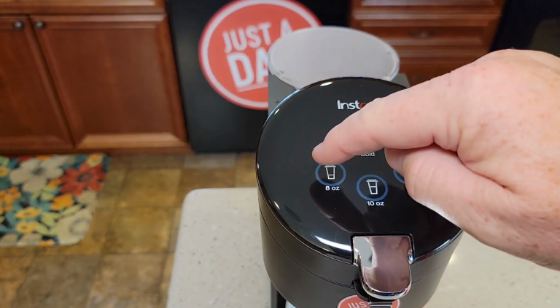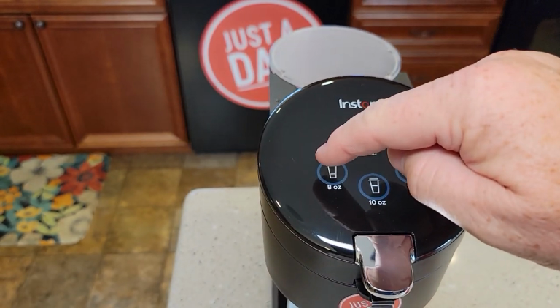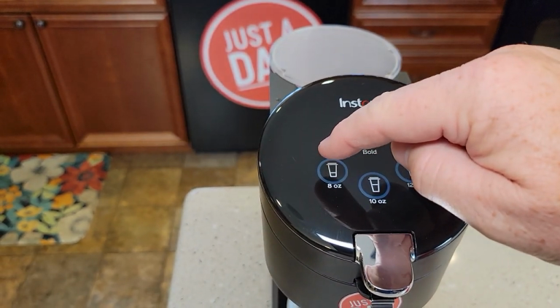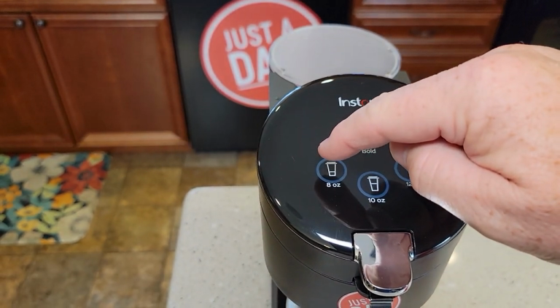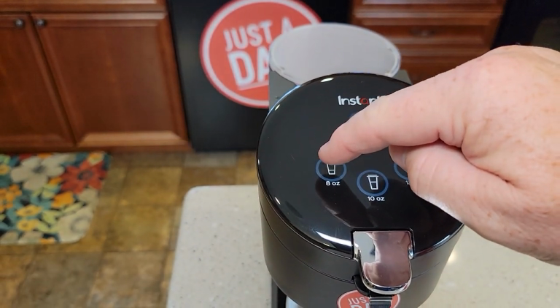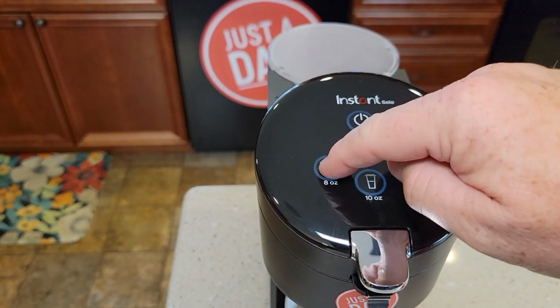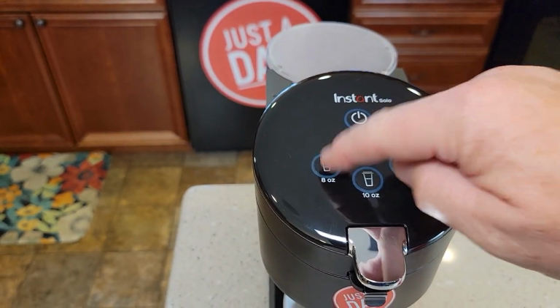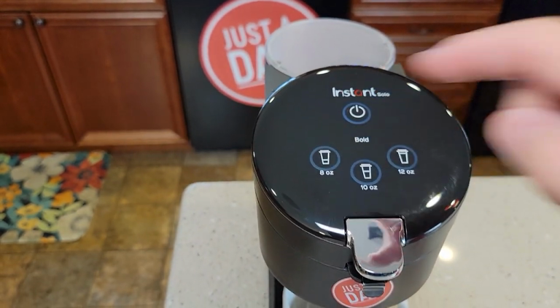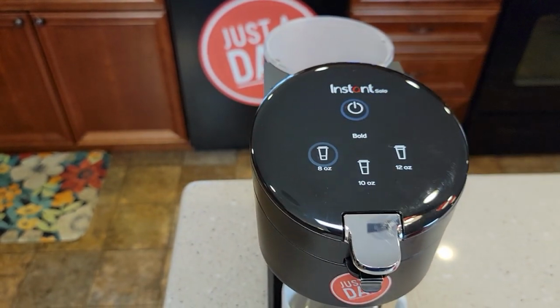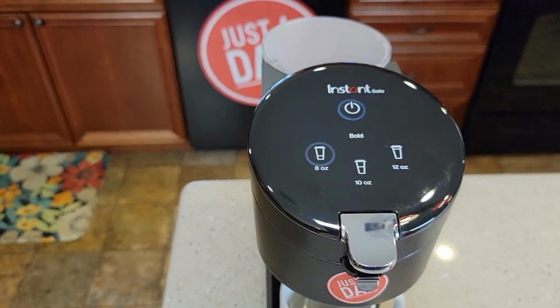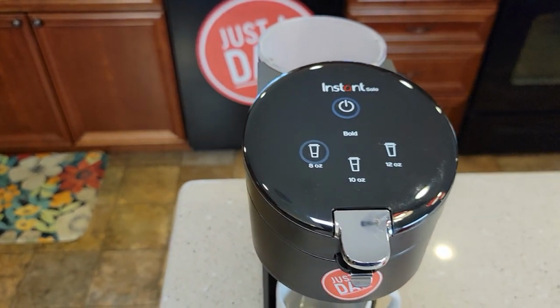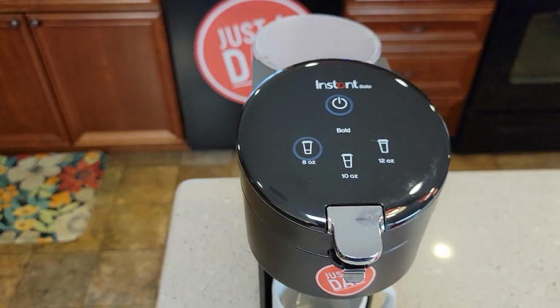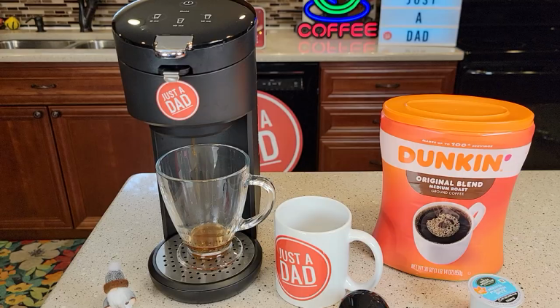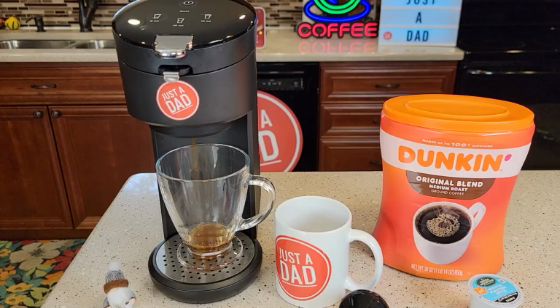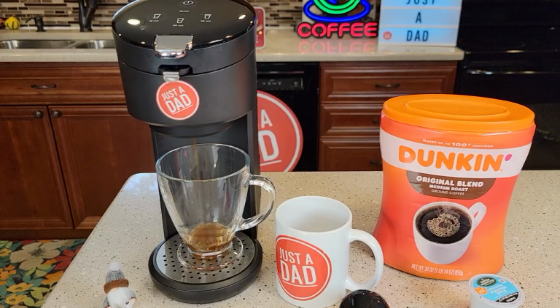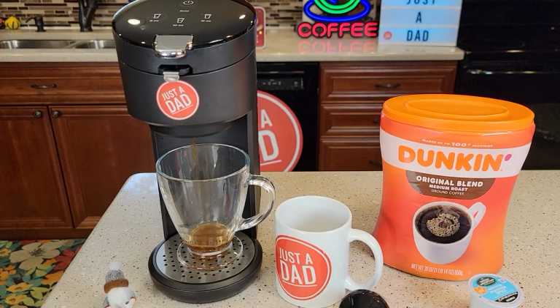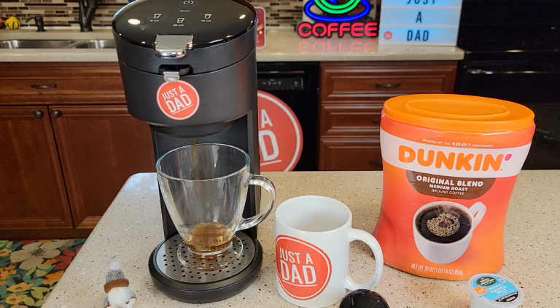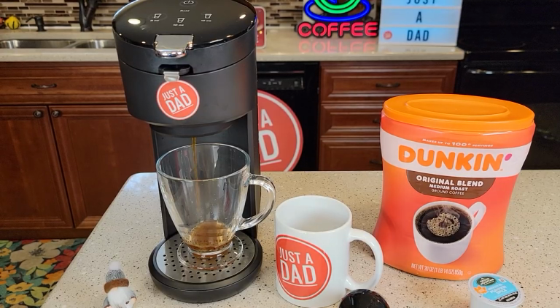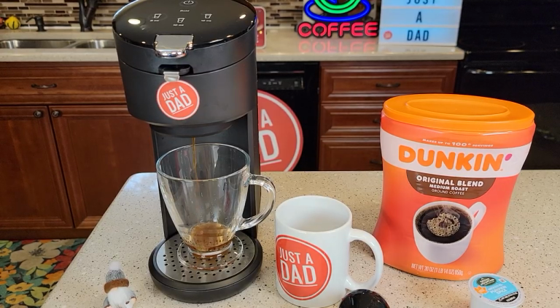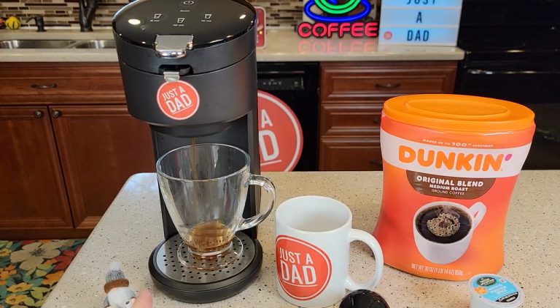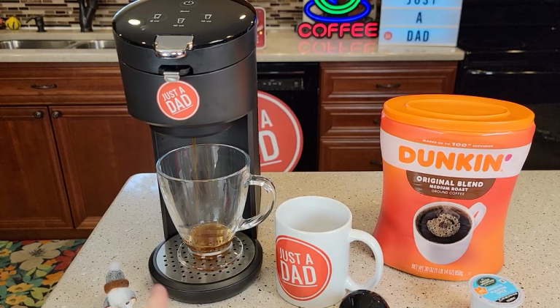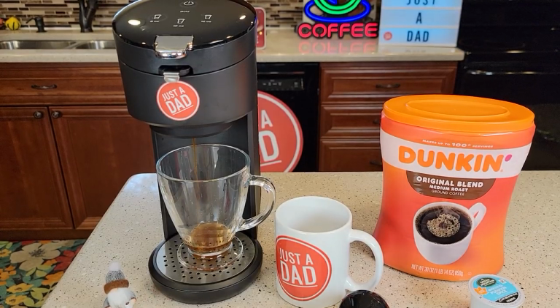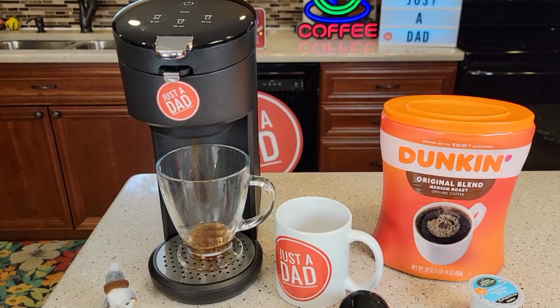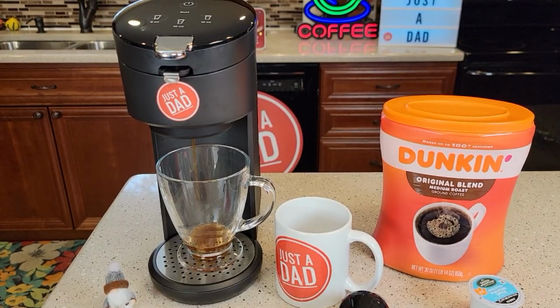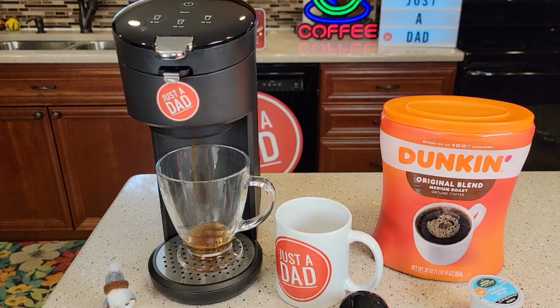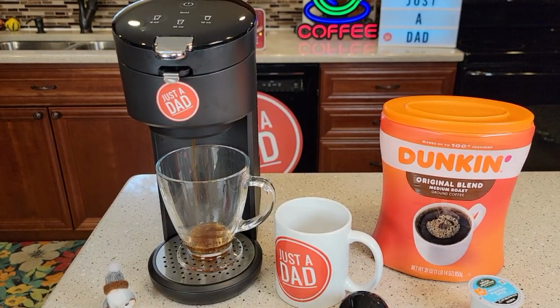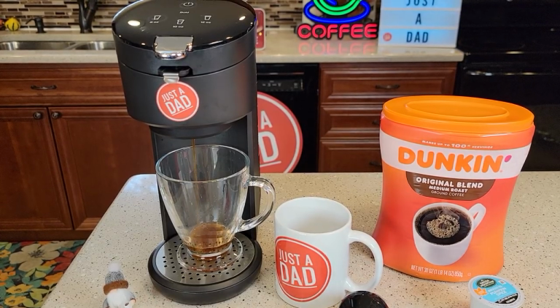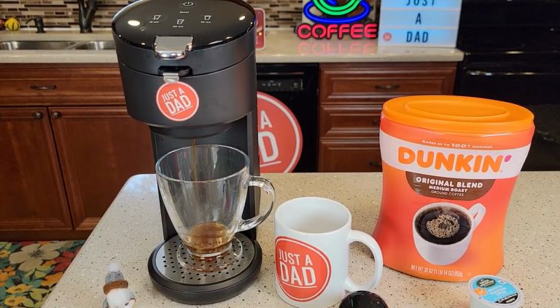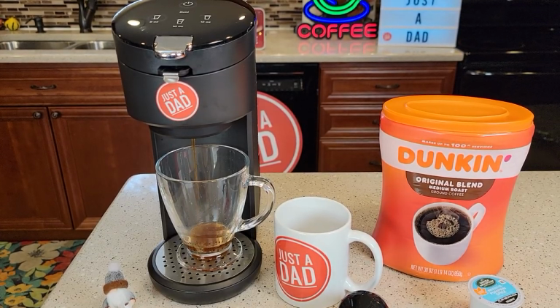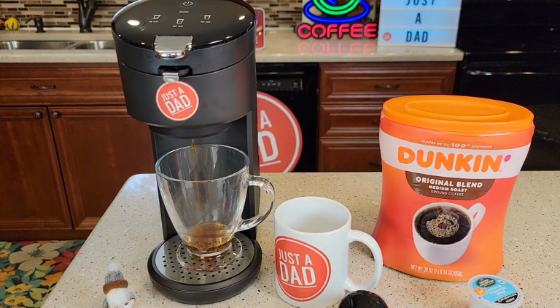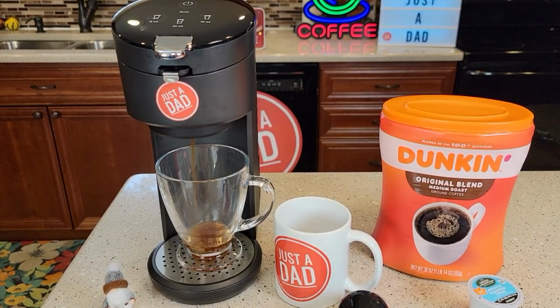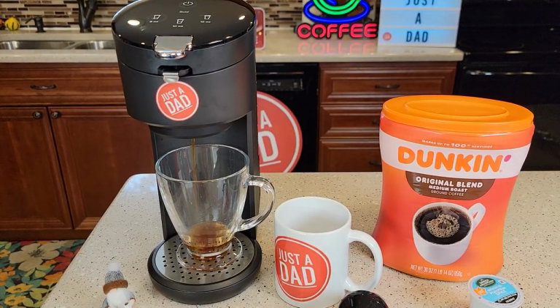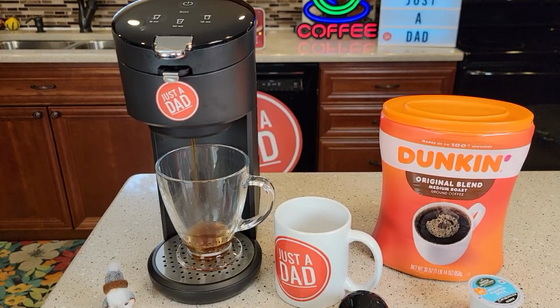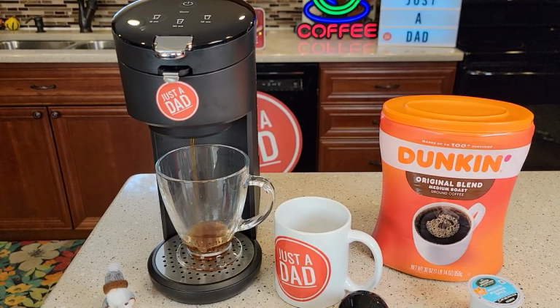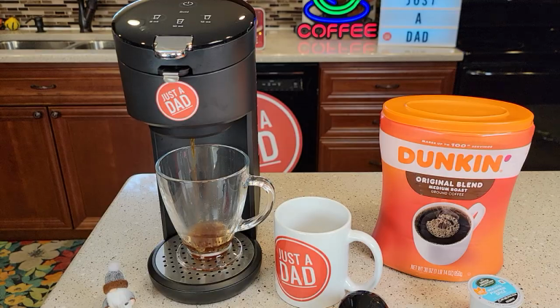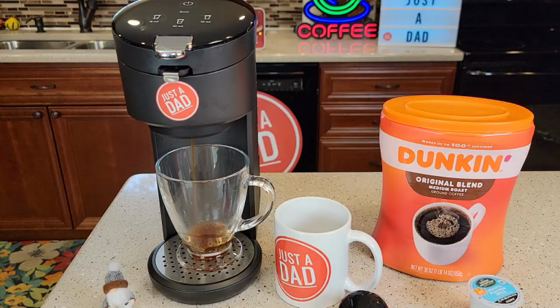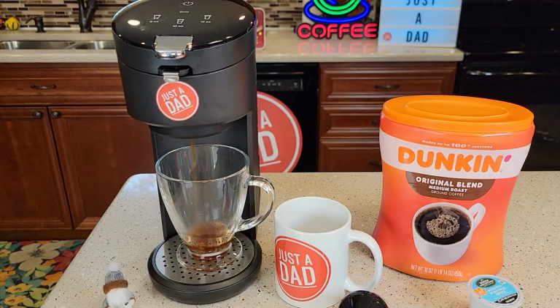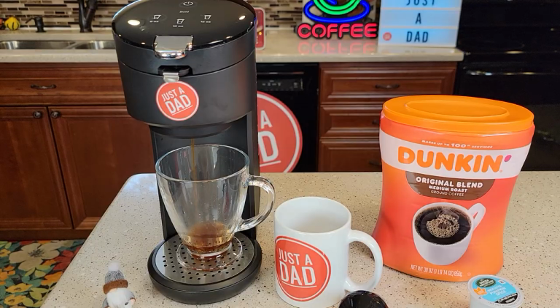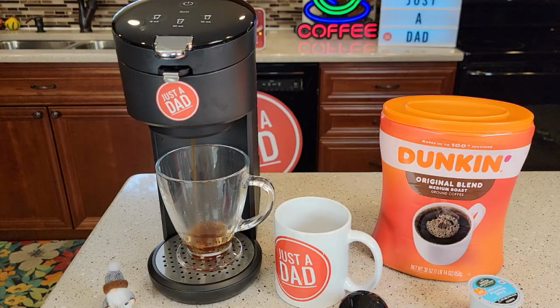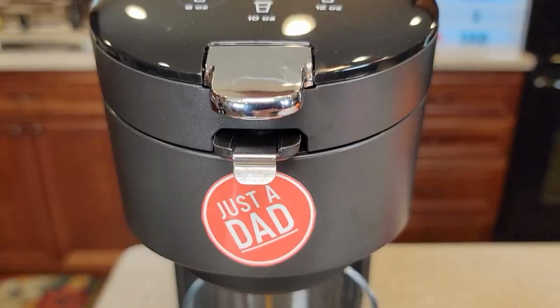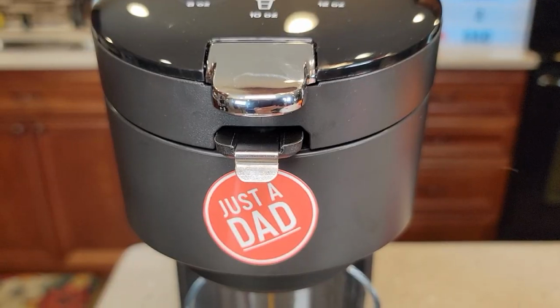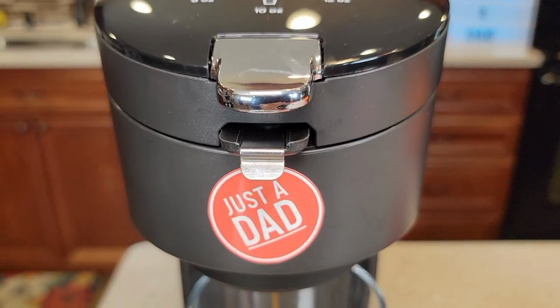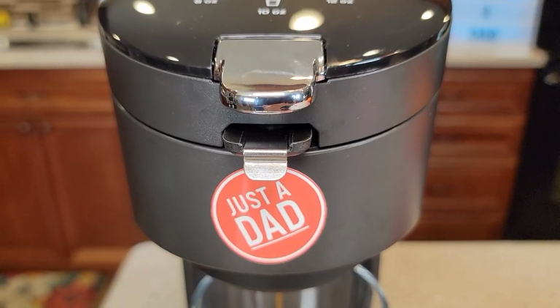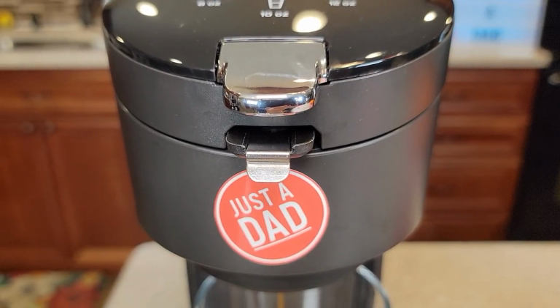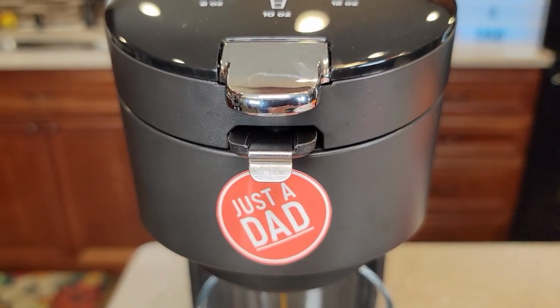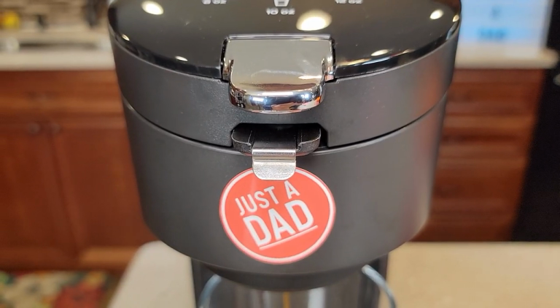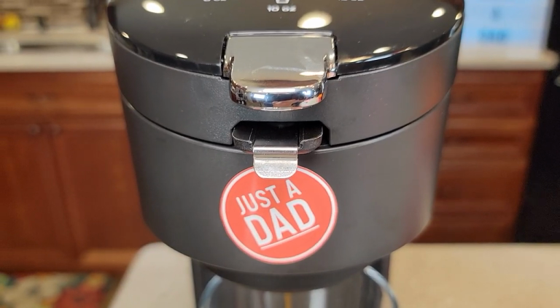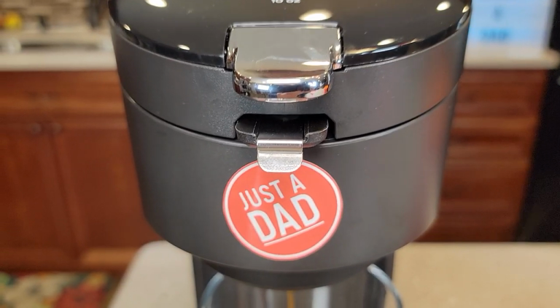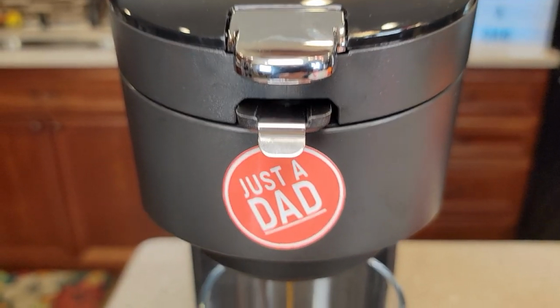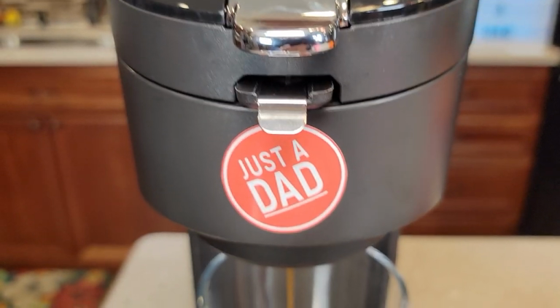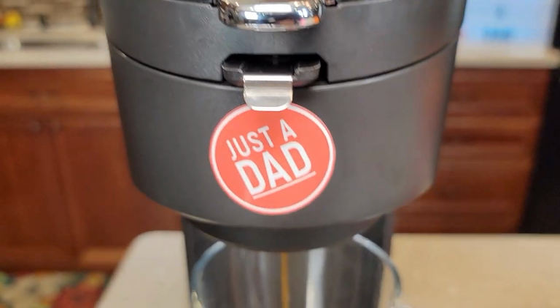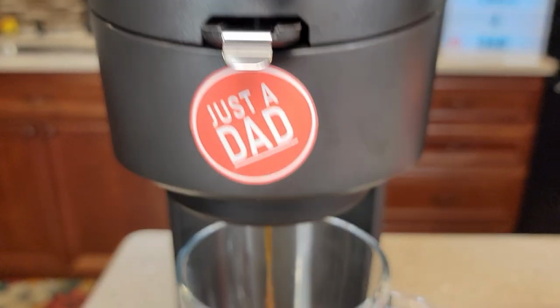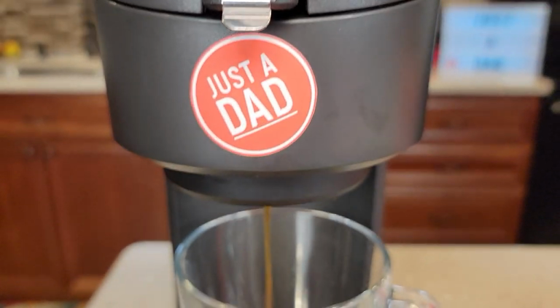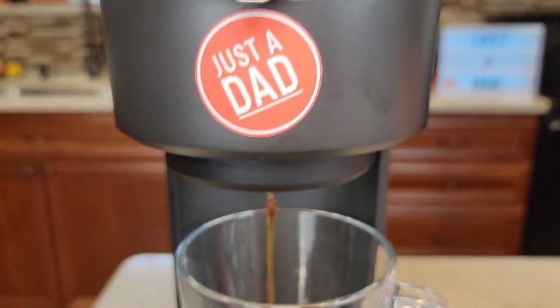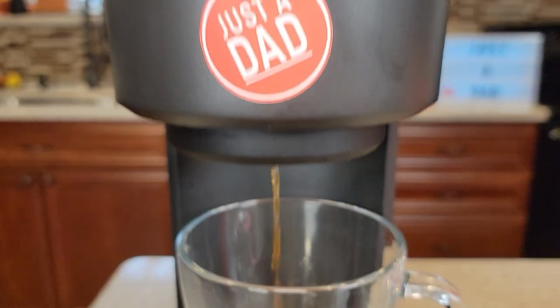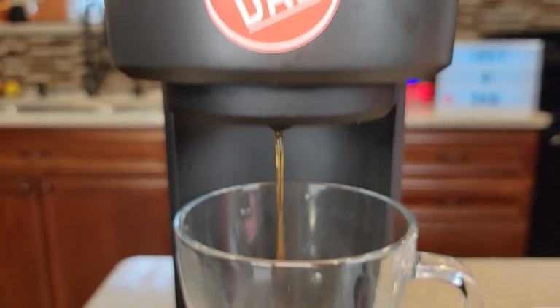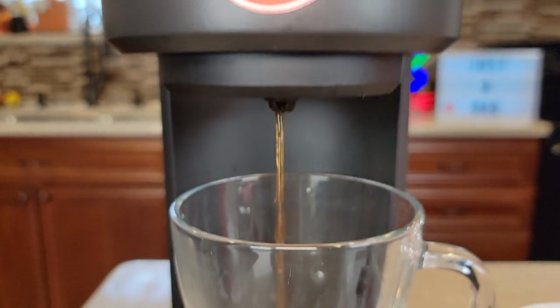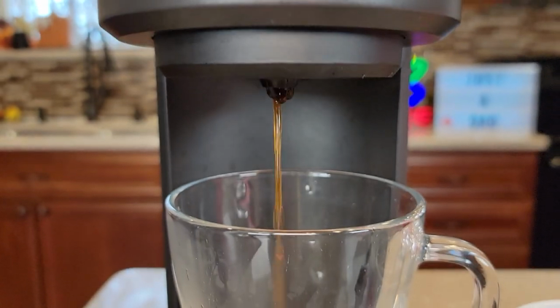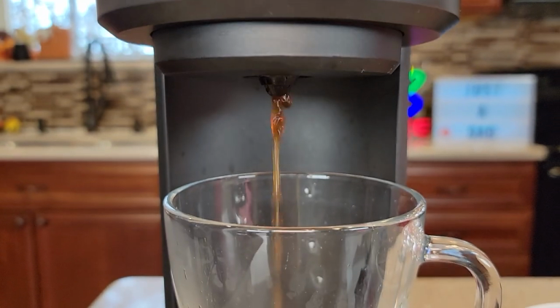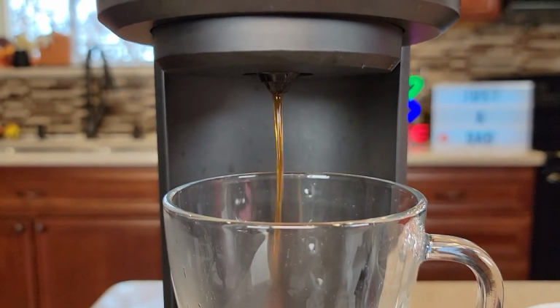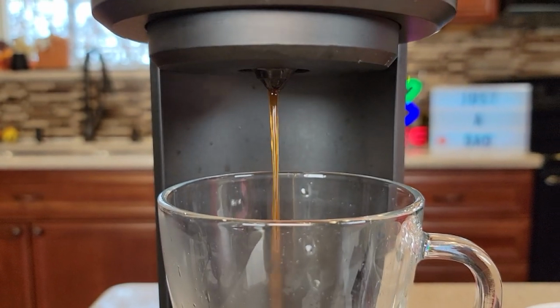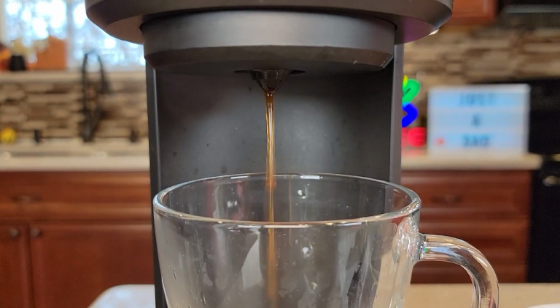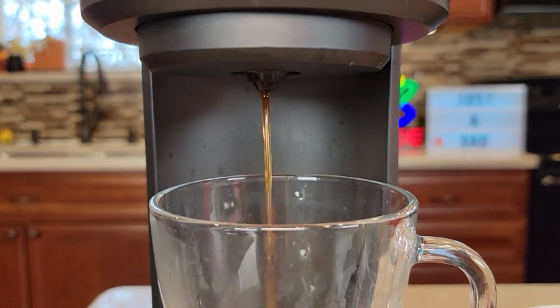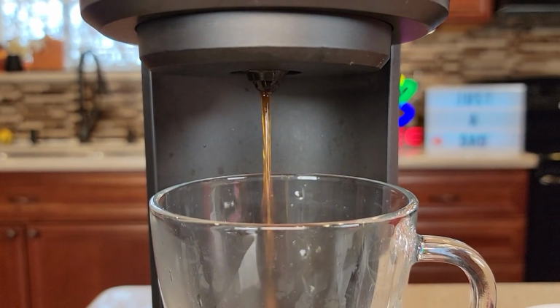Let's brew an eight ounce coffee. The coffee maker starts brewing right away. There's what it looks like — the coffee's coming out the bottom.